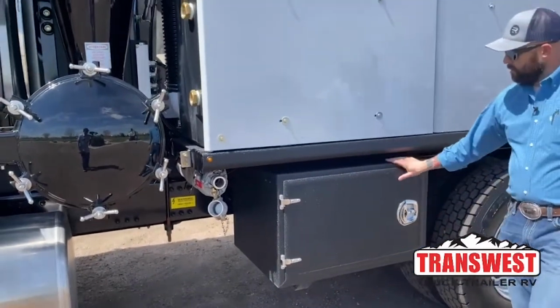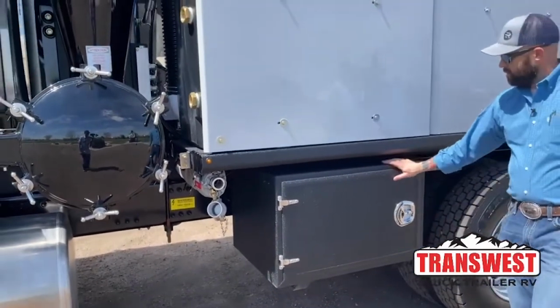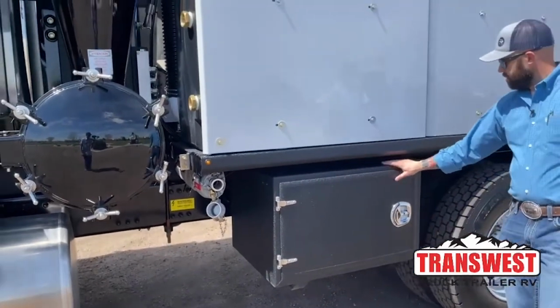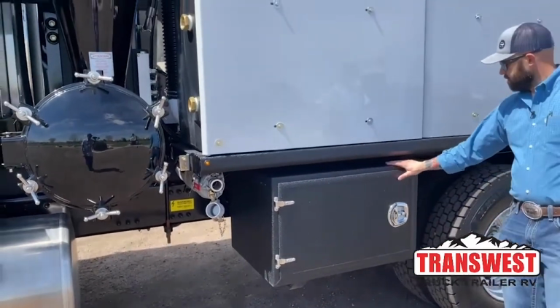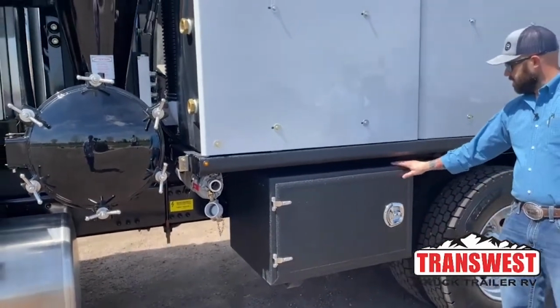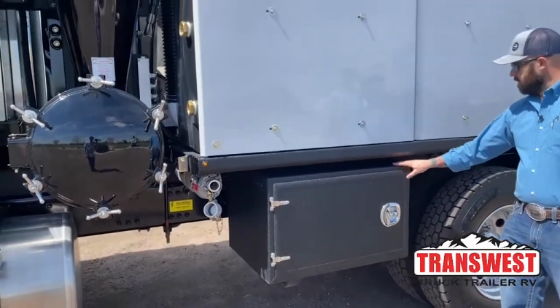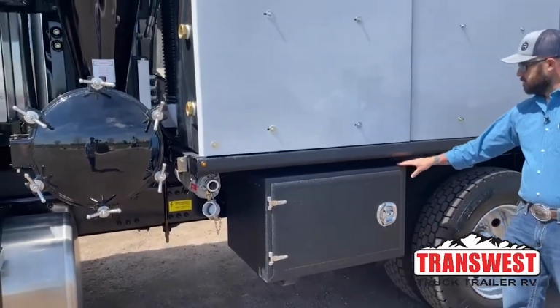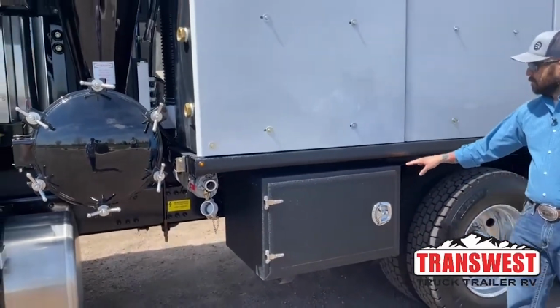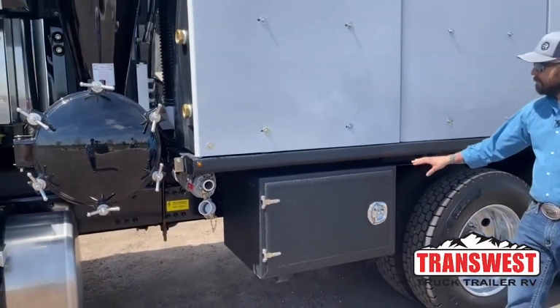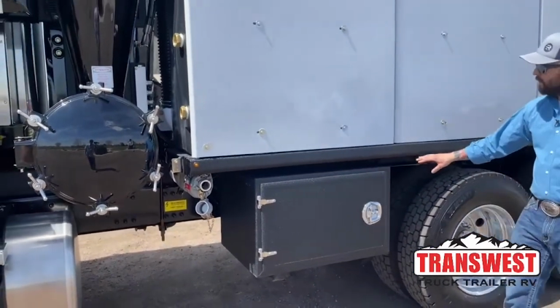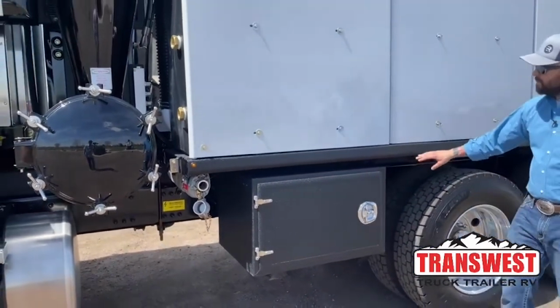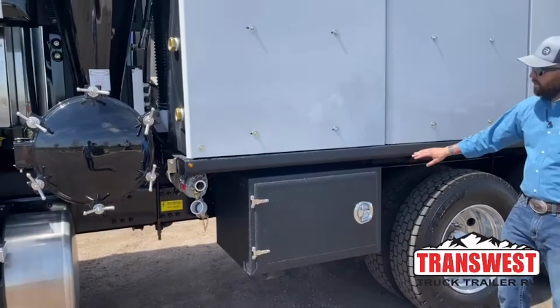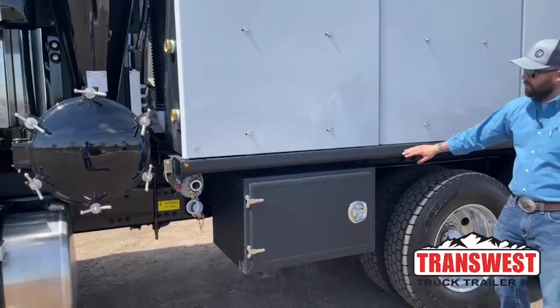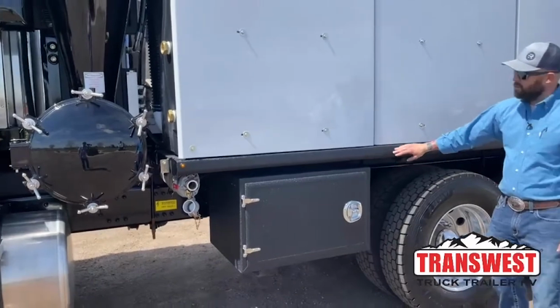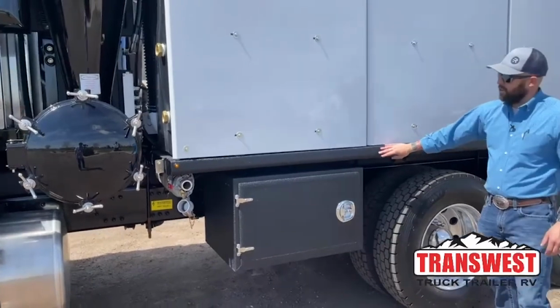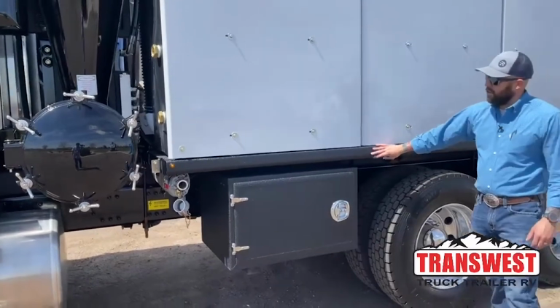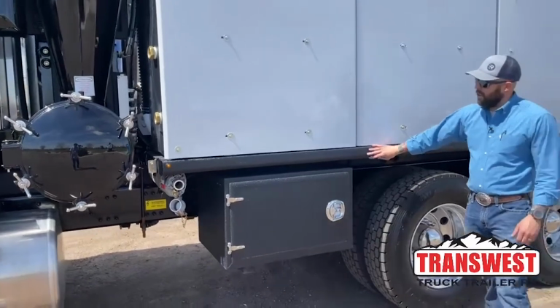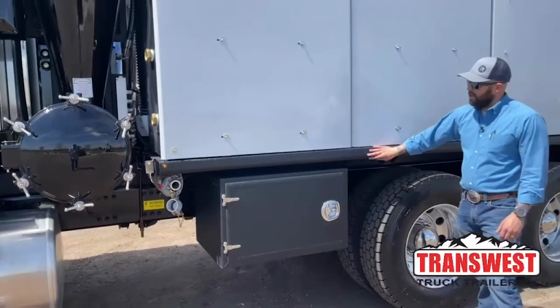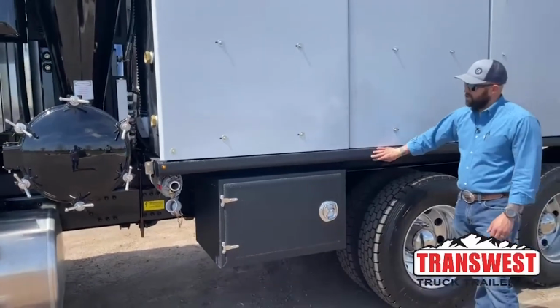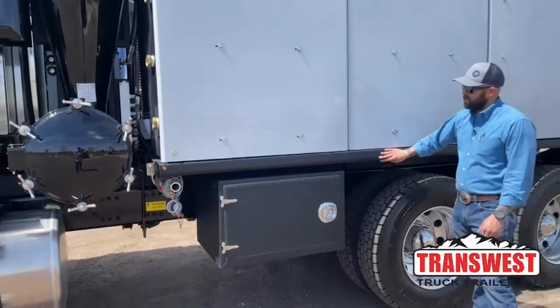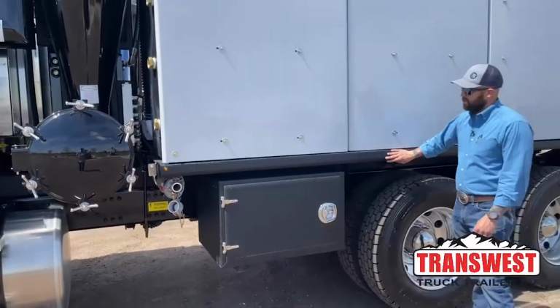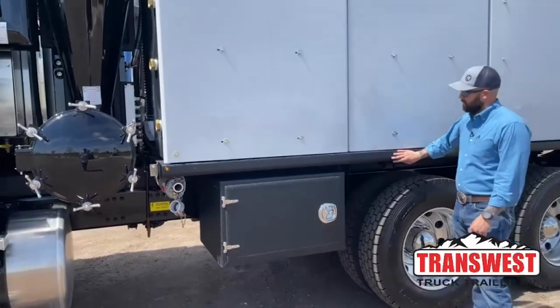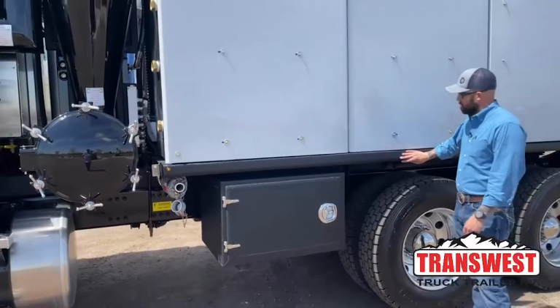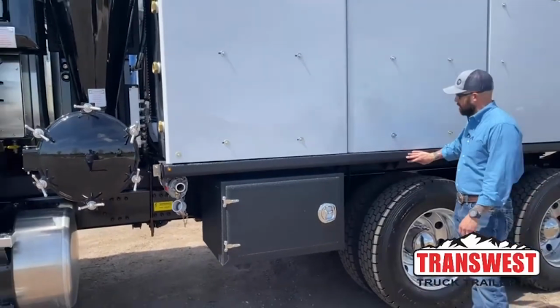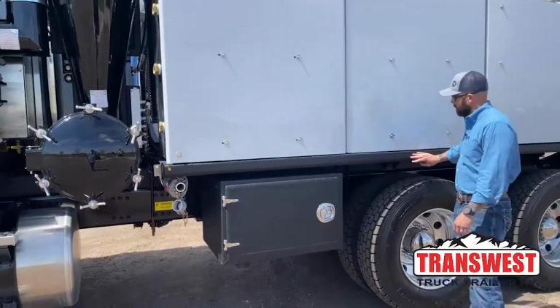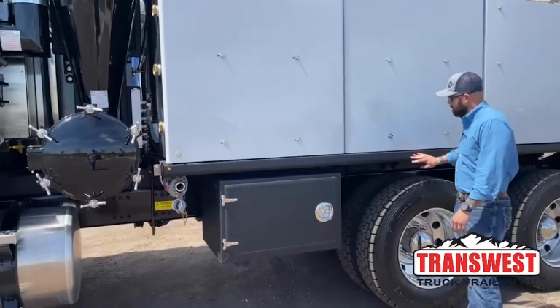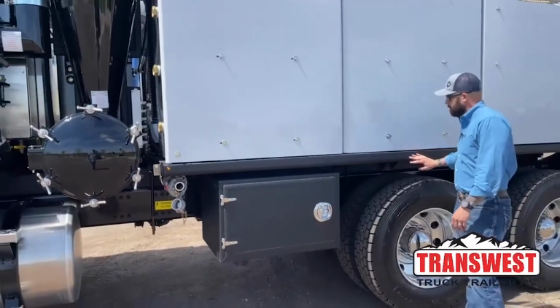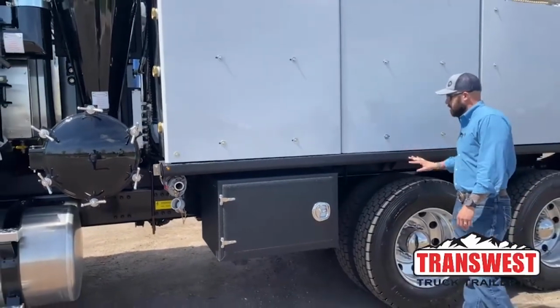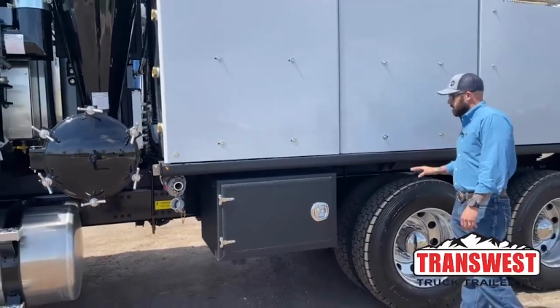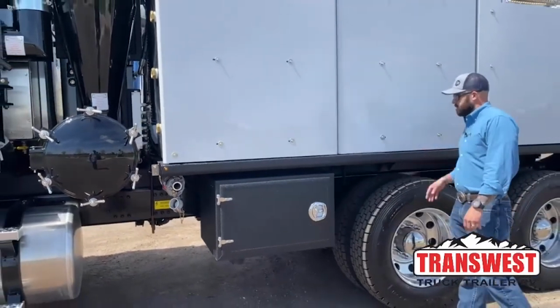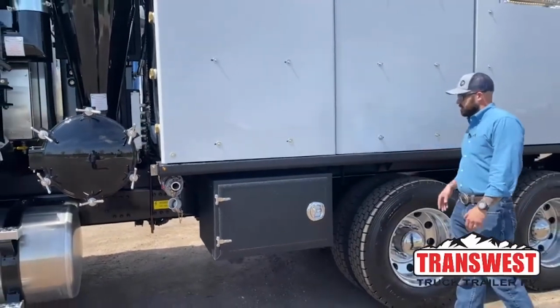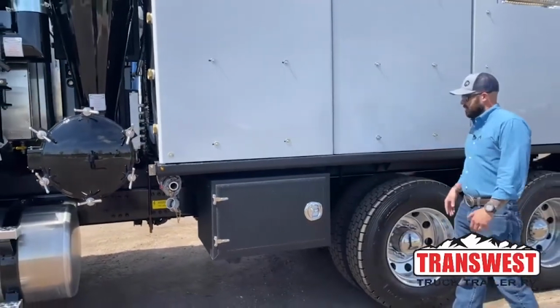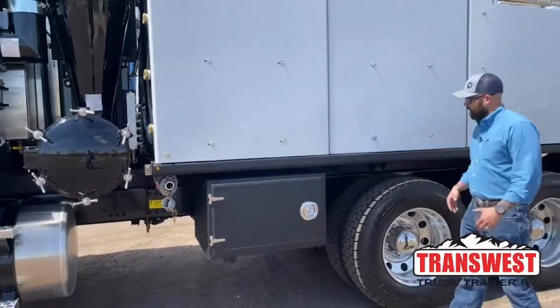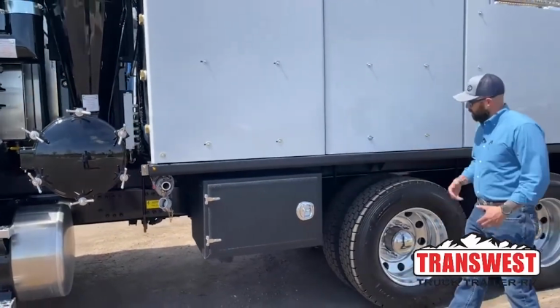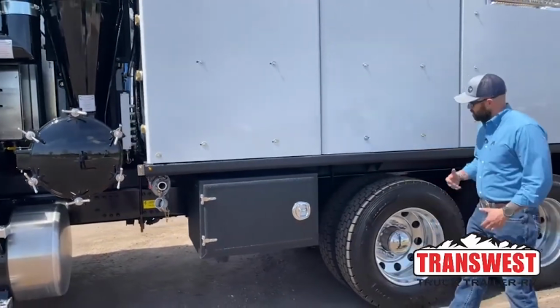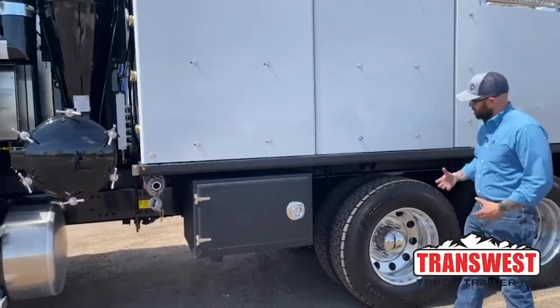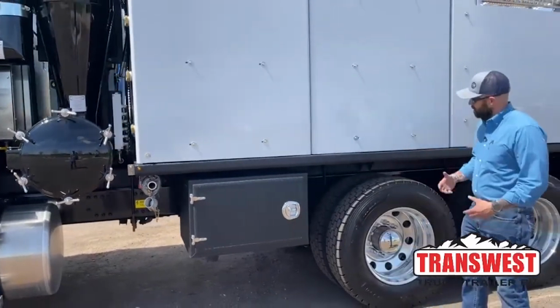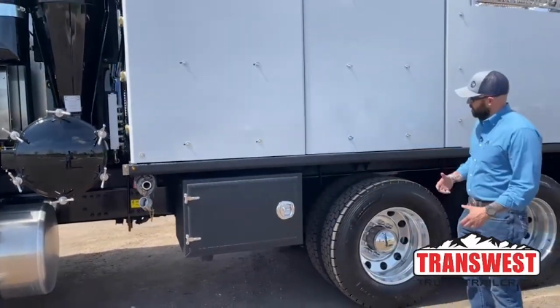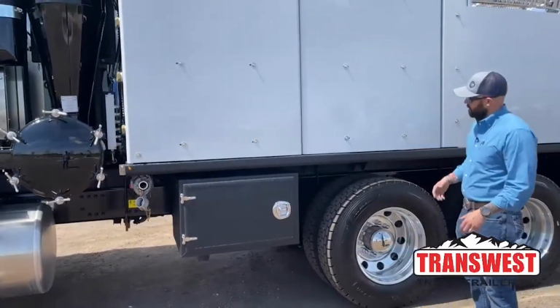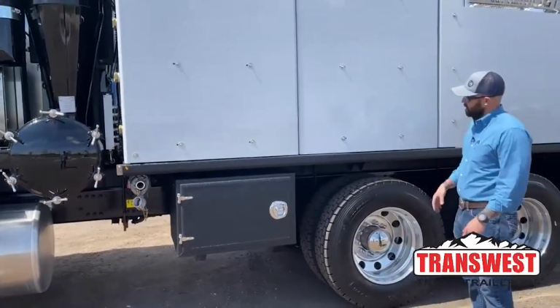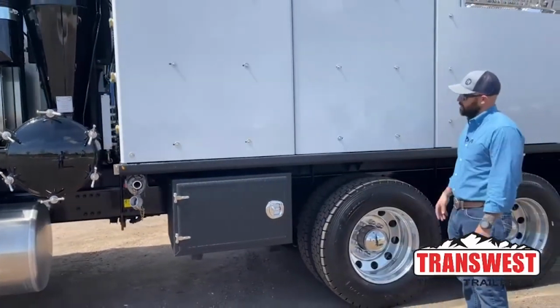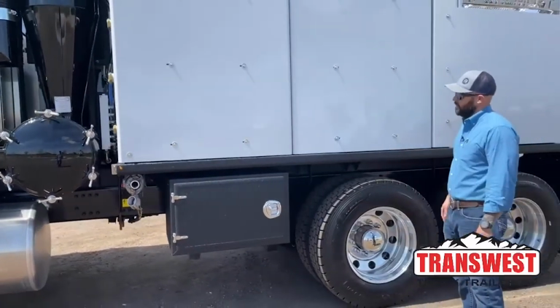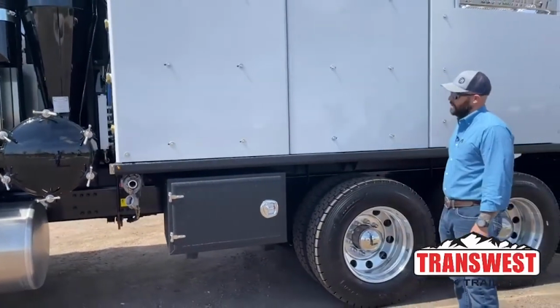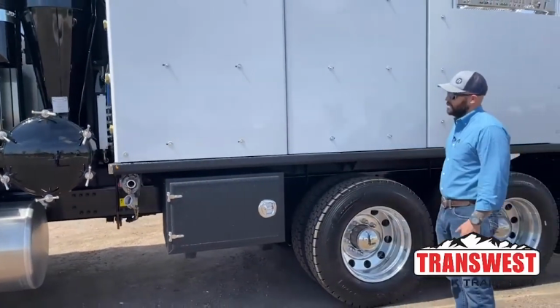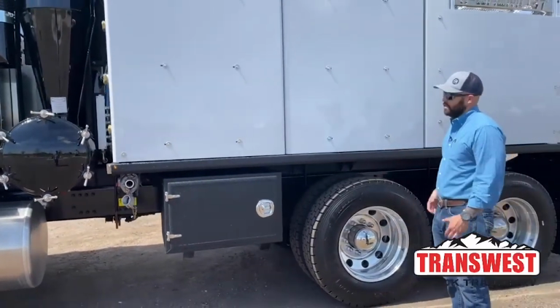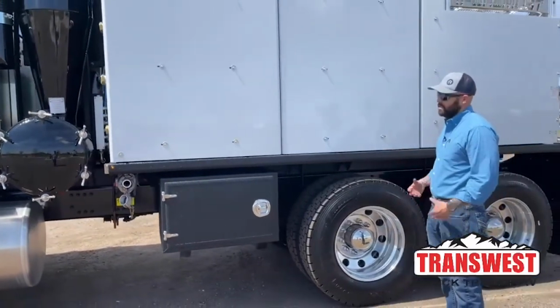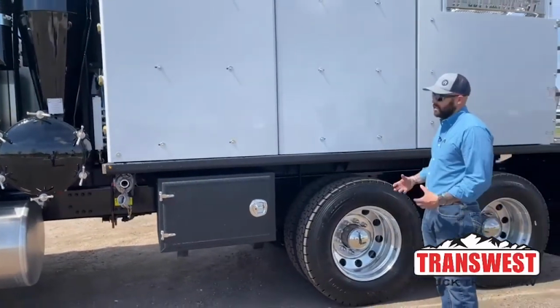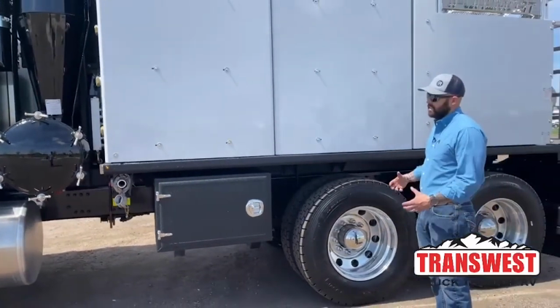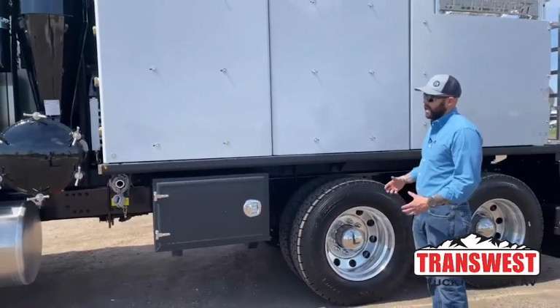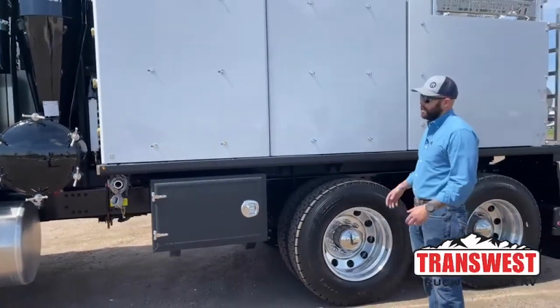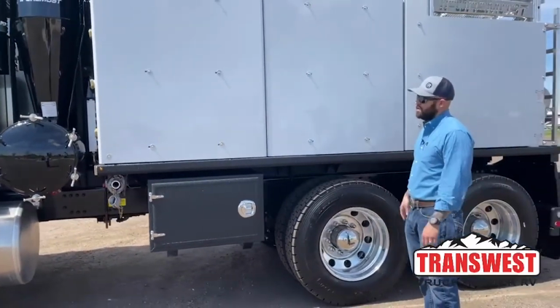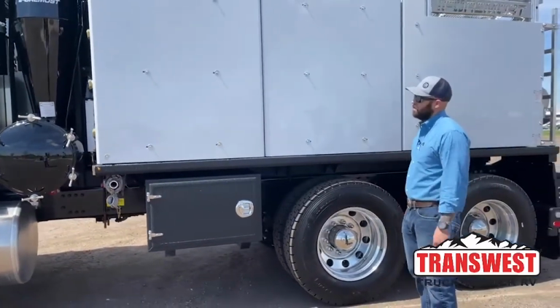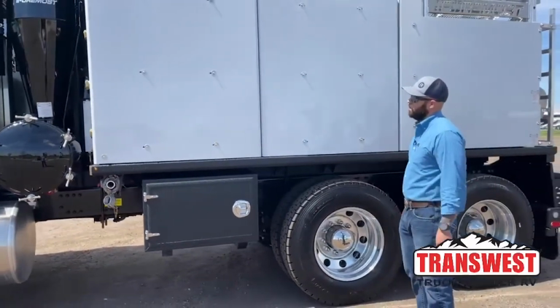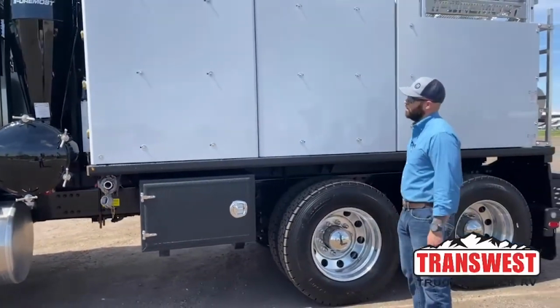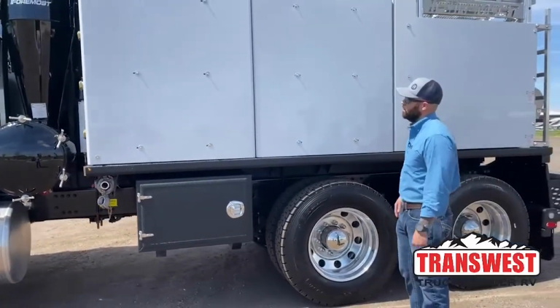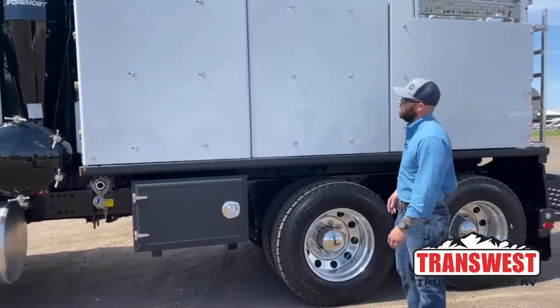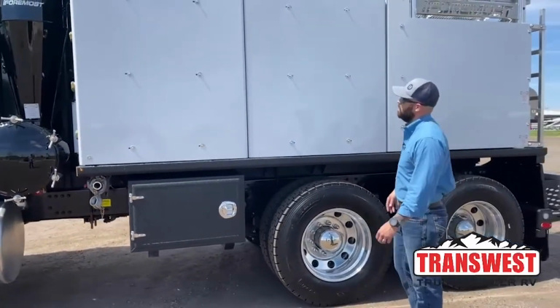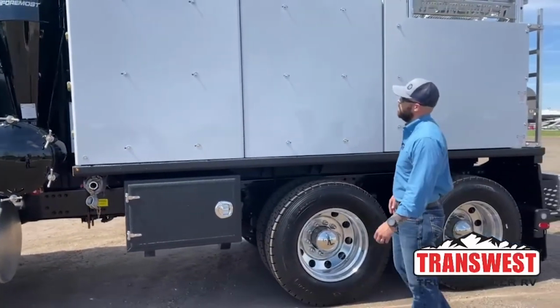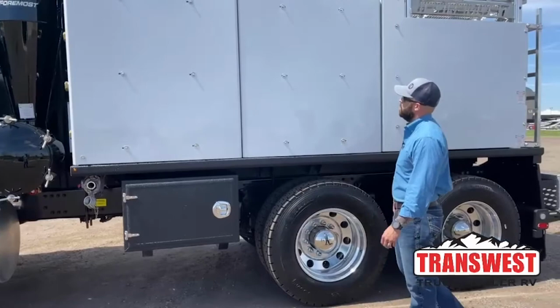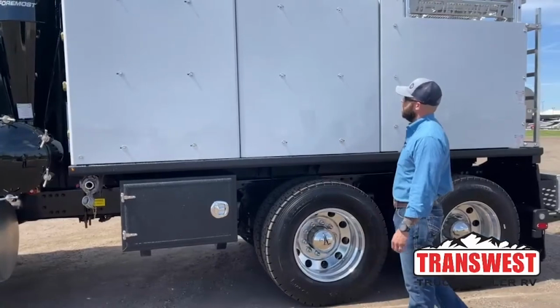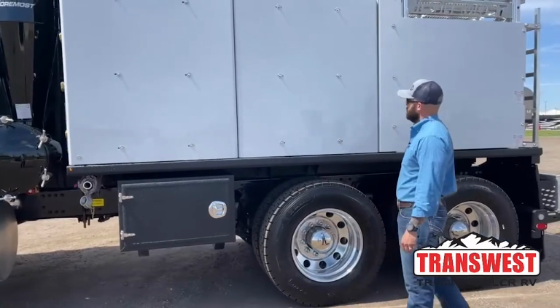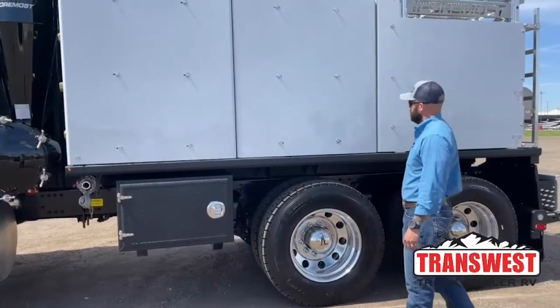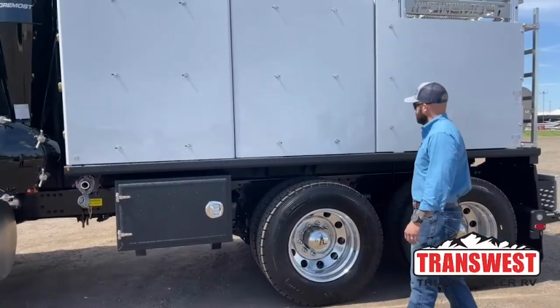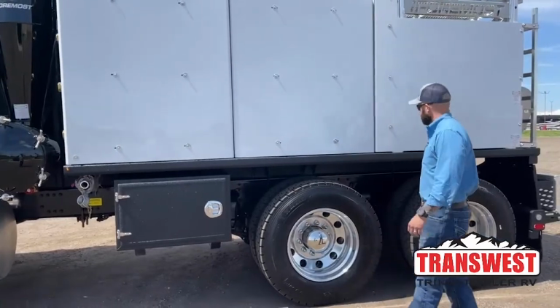Just a standard toolbox. Everything's been Line-X'd along the bottom, which just kind of helps create longevity so it doesn't get damage over the life of the truck.